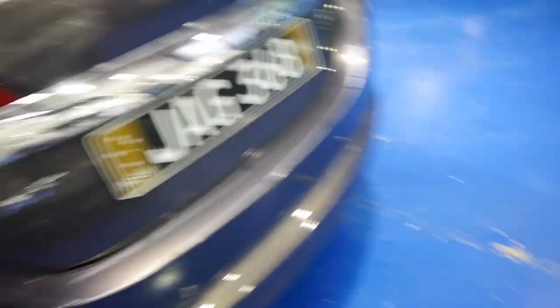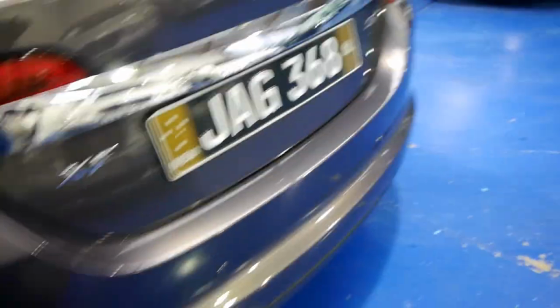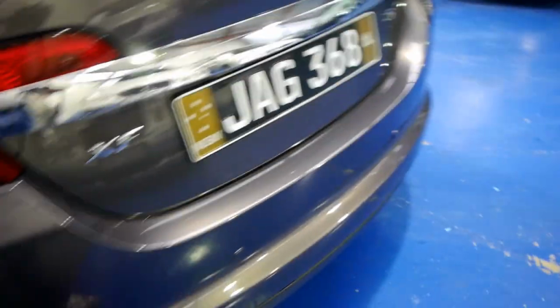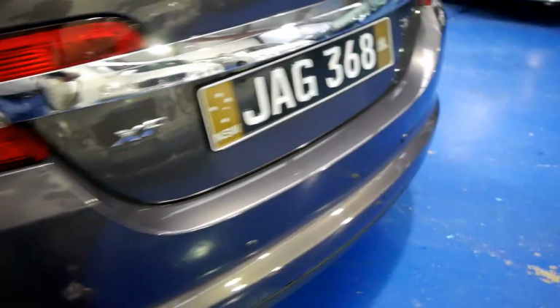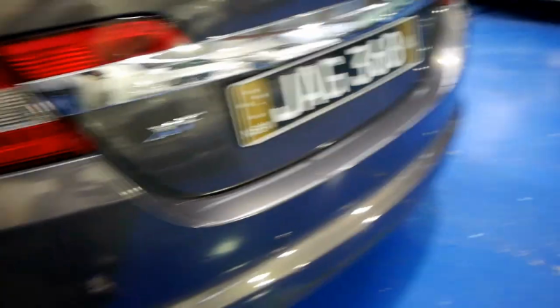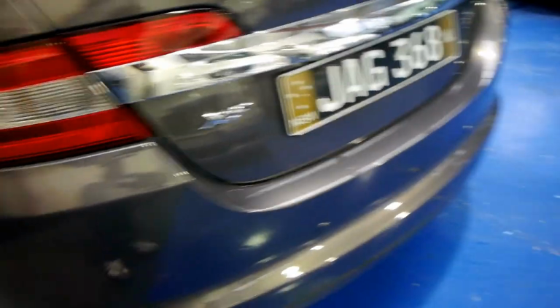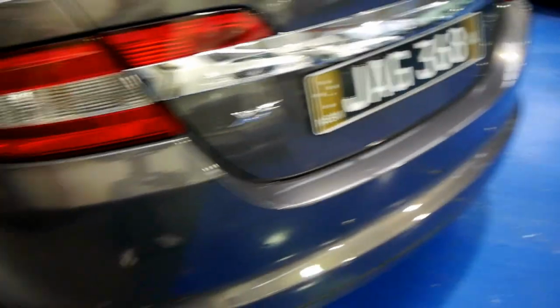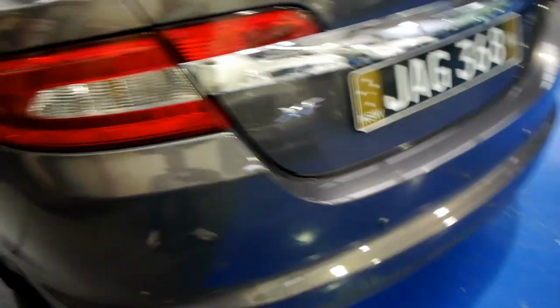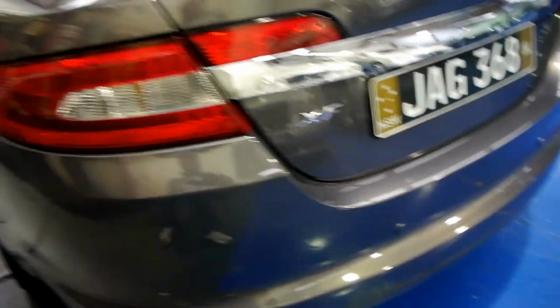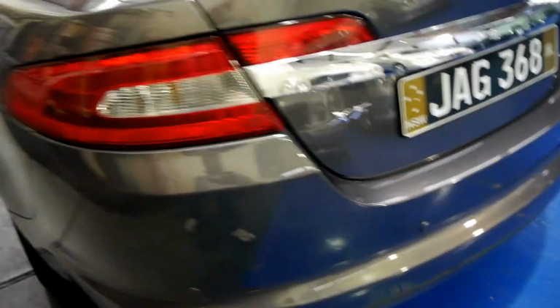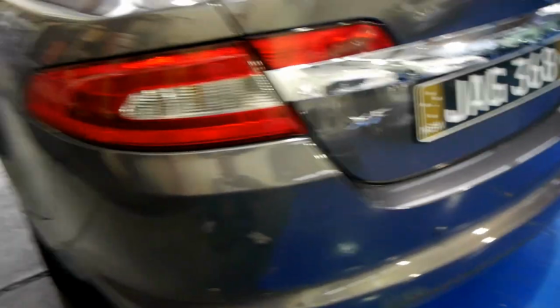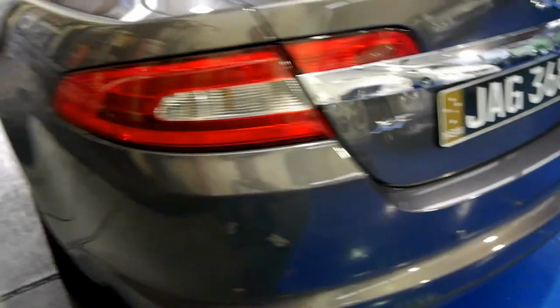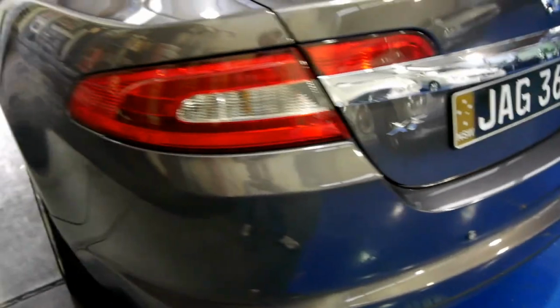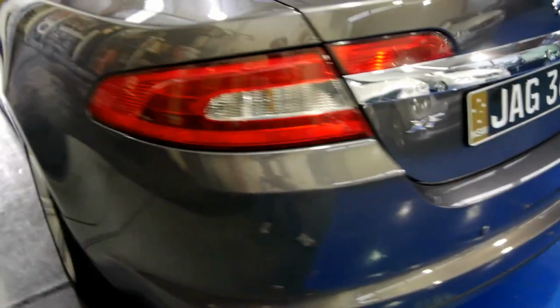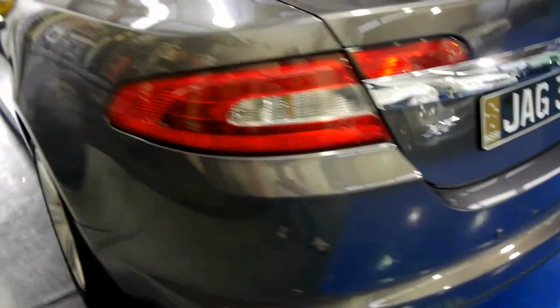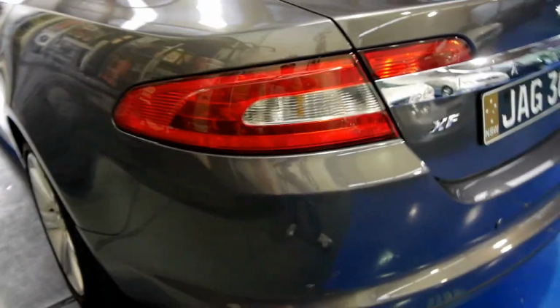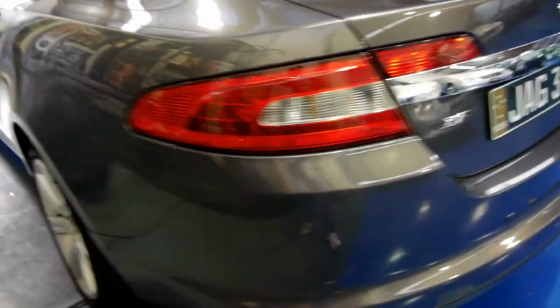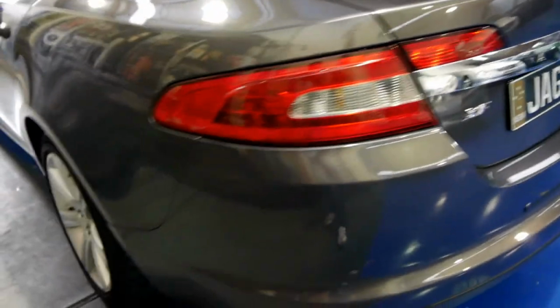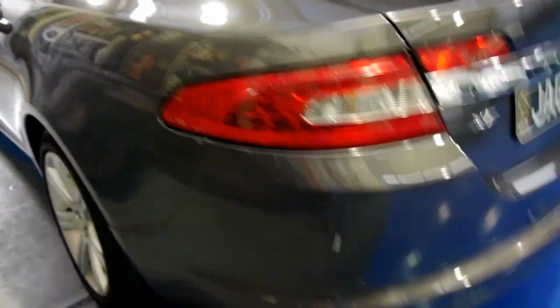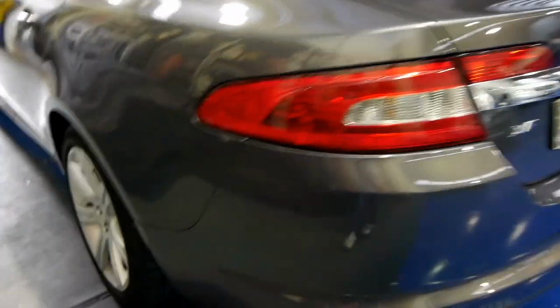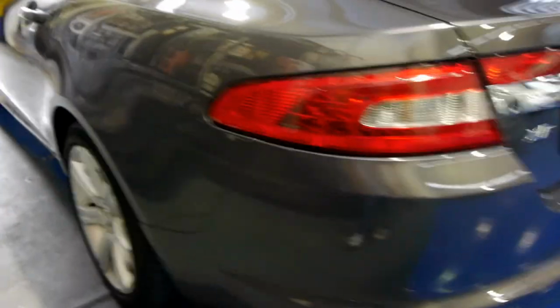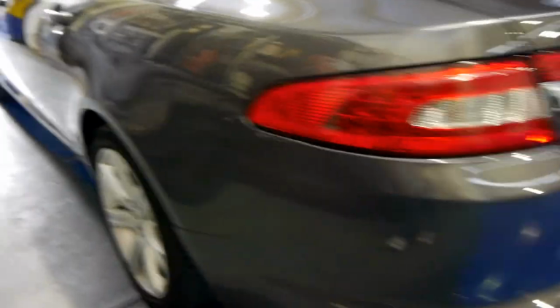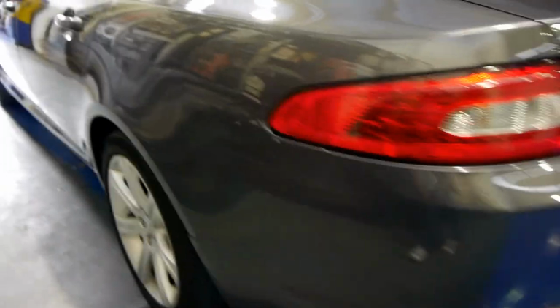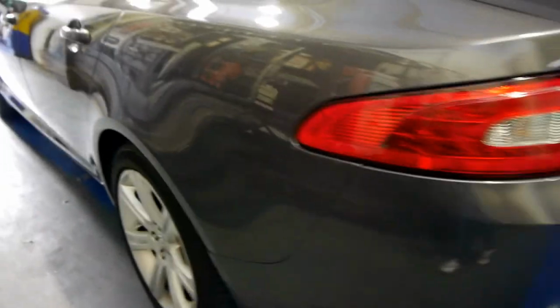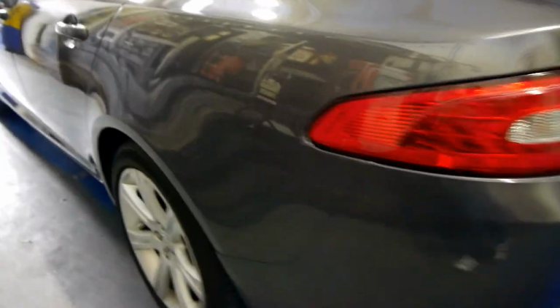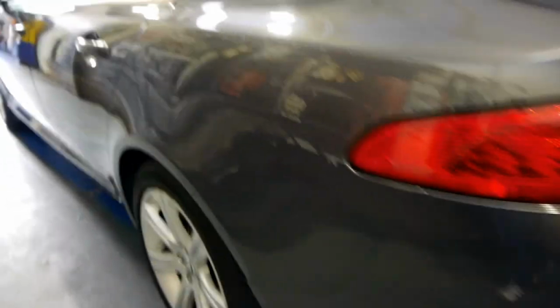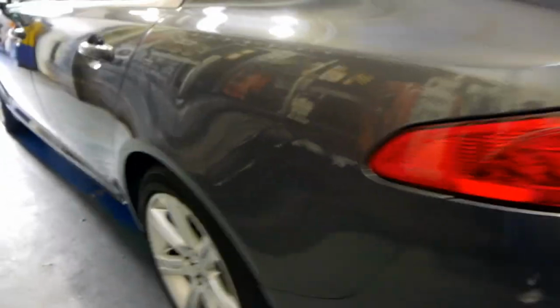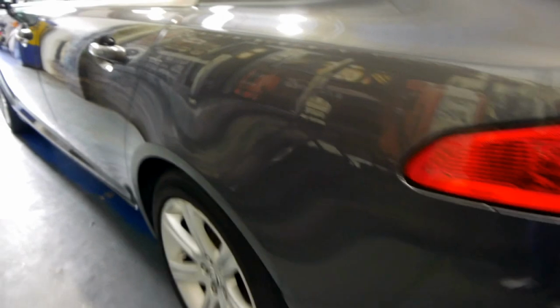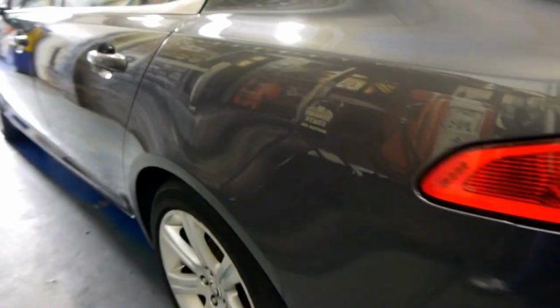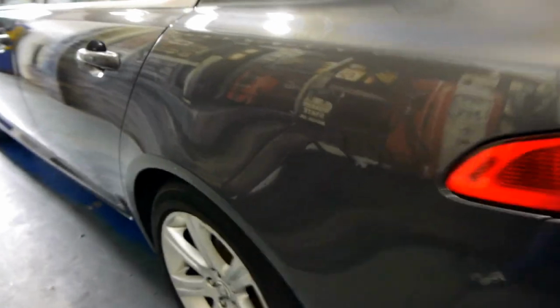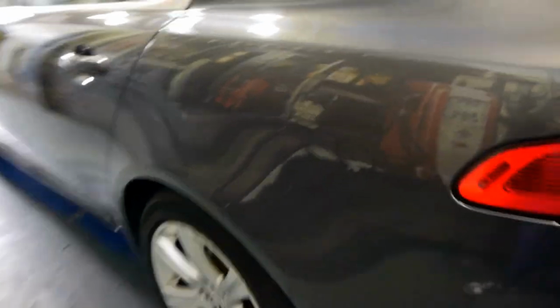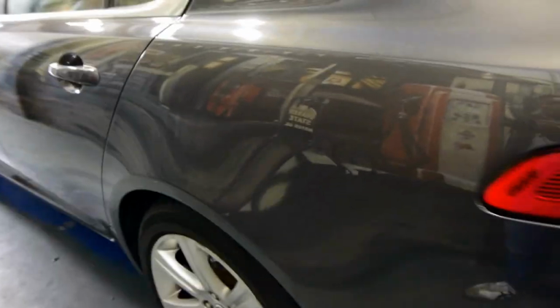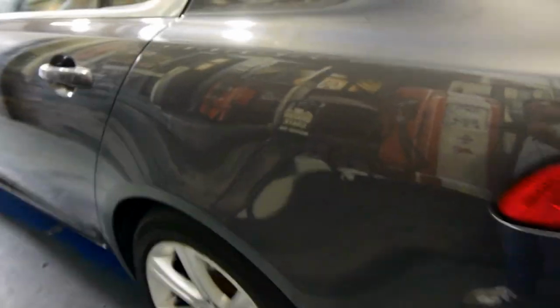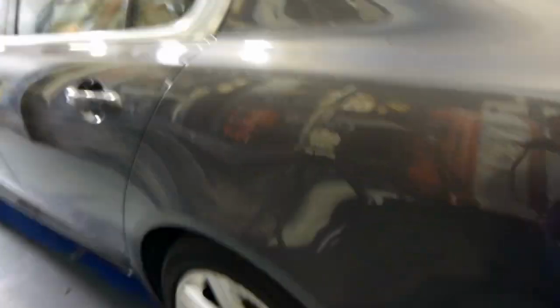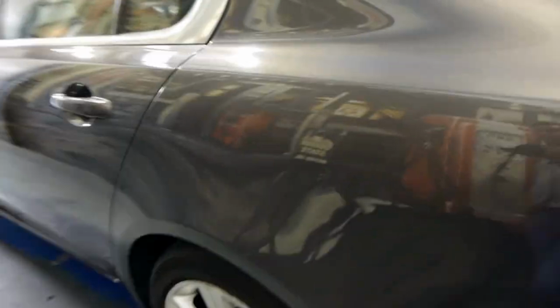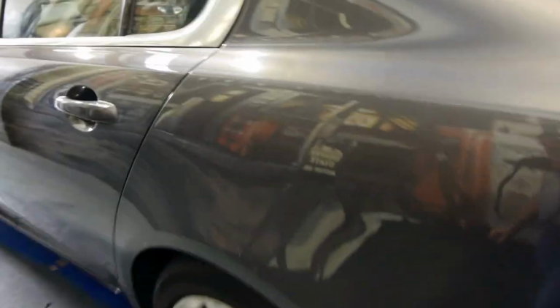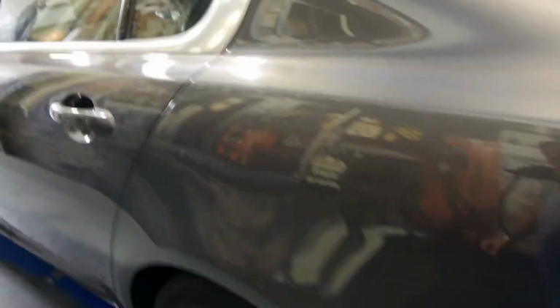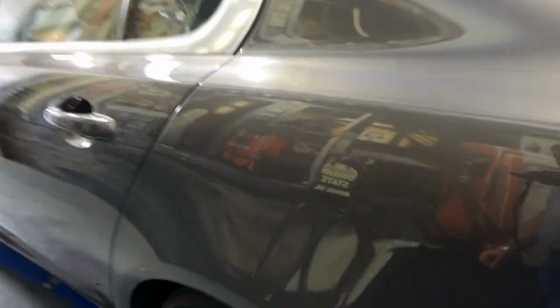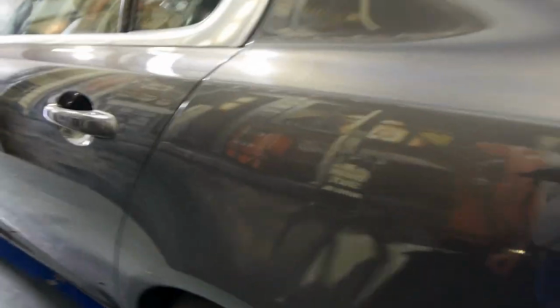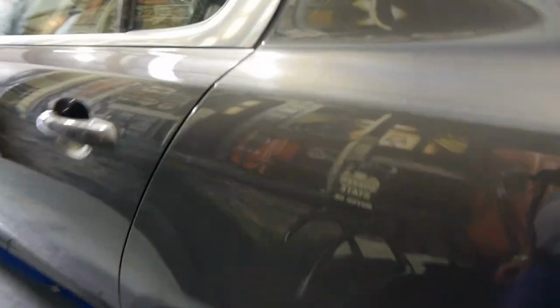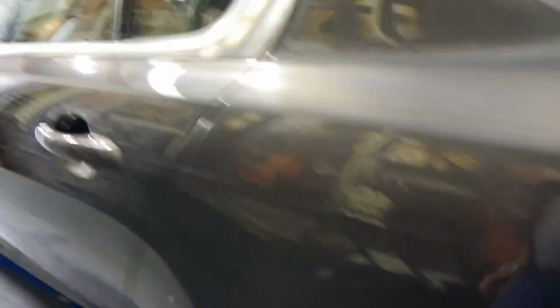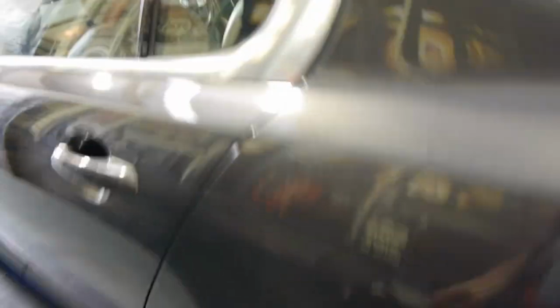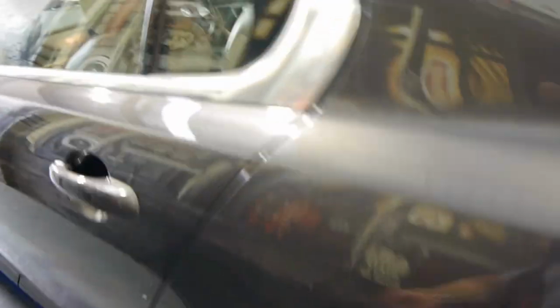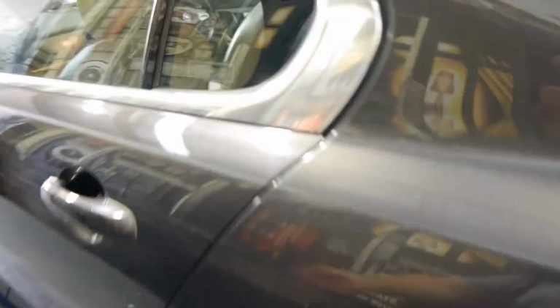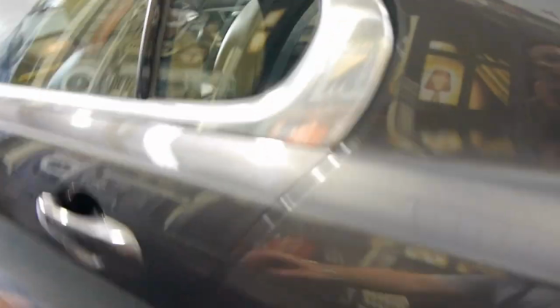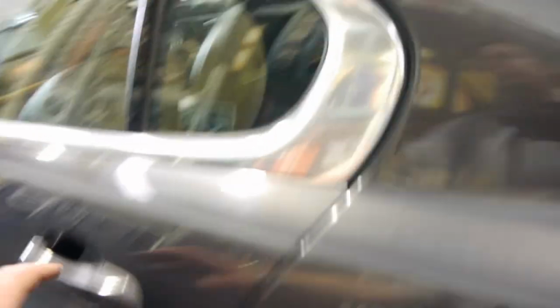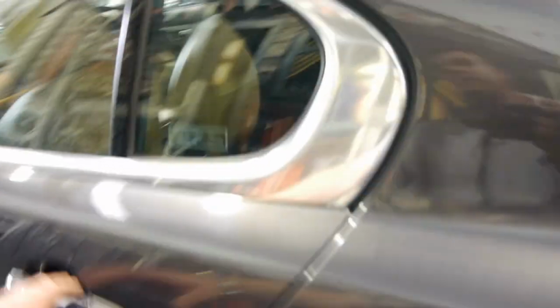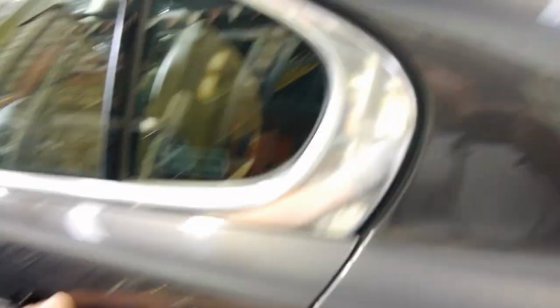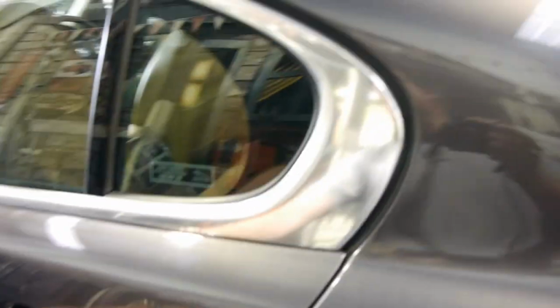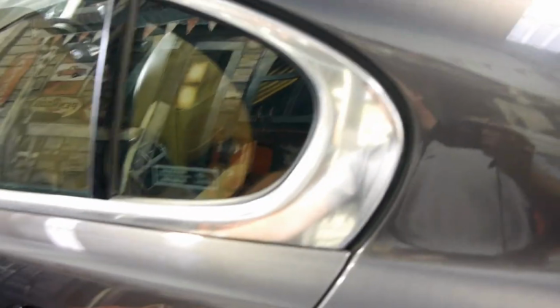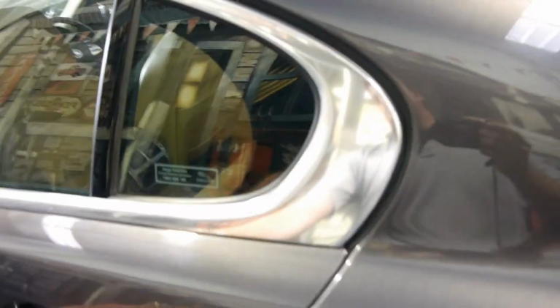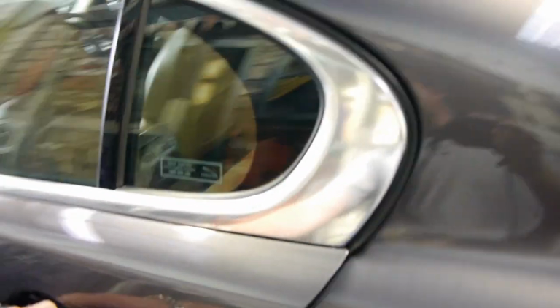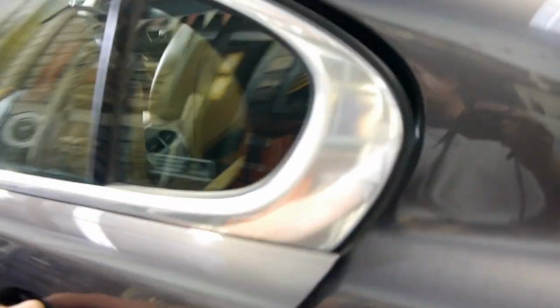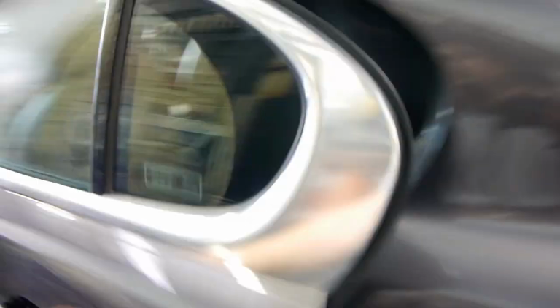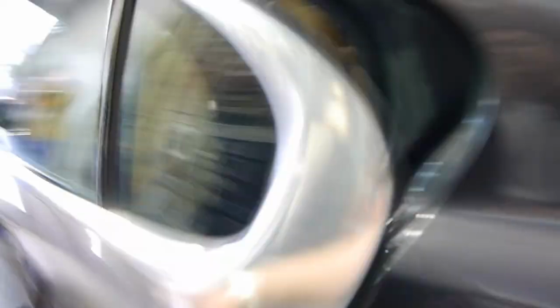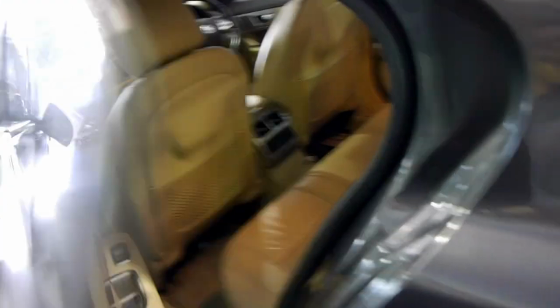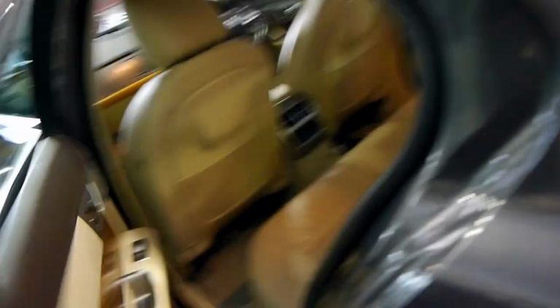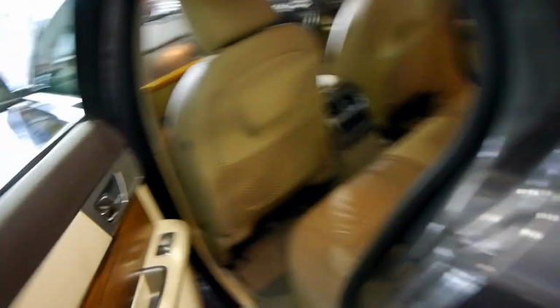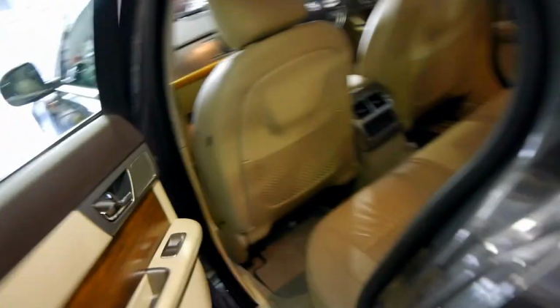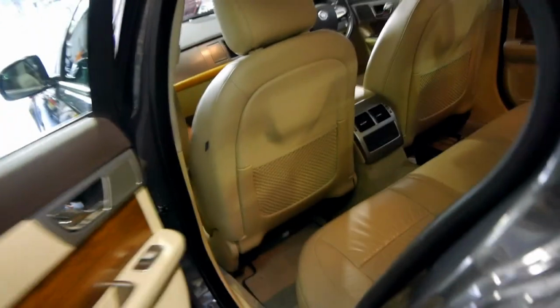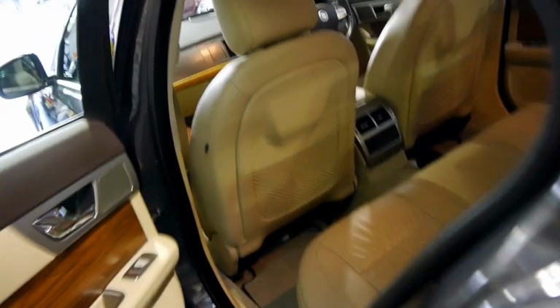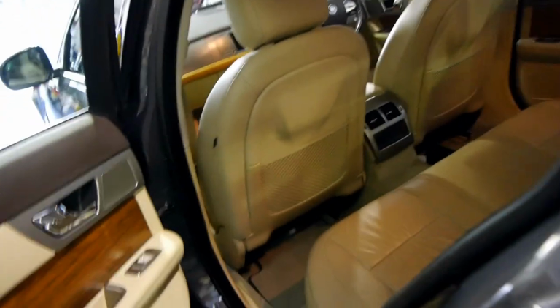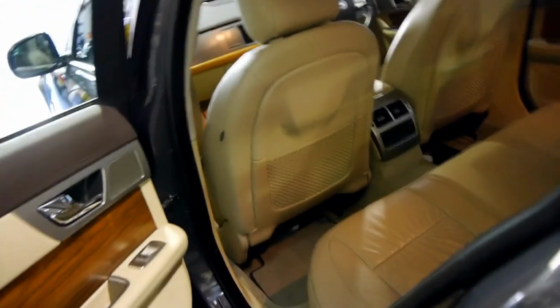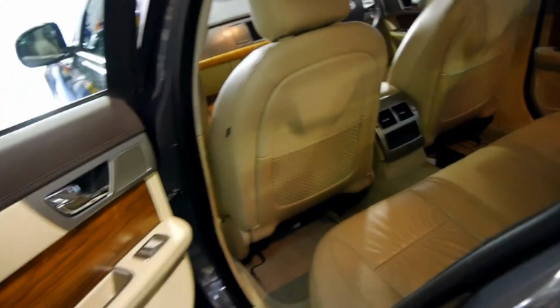There's your rear parking sensors and it does have front parking sensors. The alloy wheels are in very good condition as well.